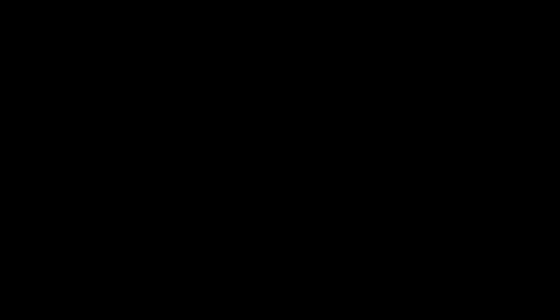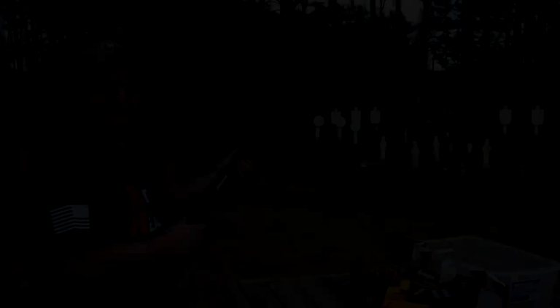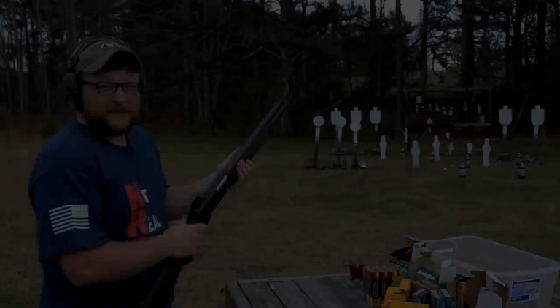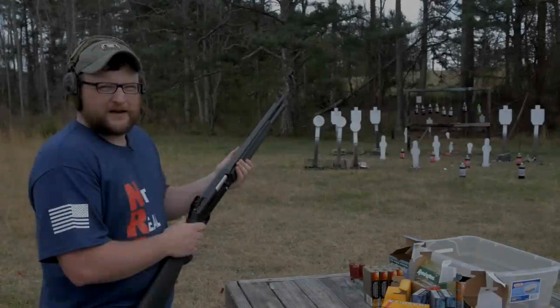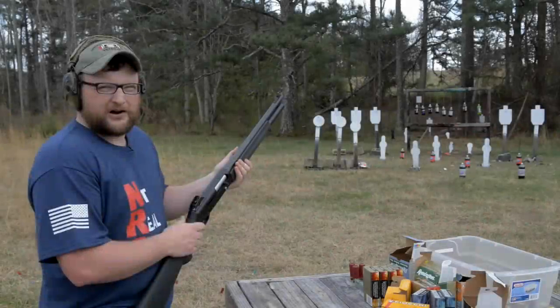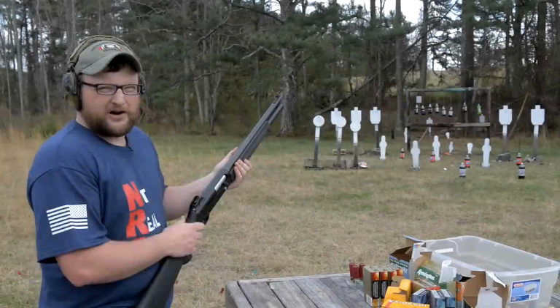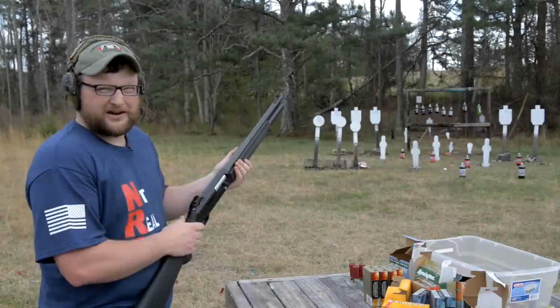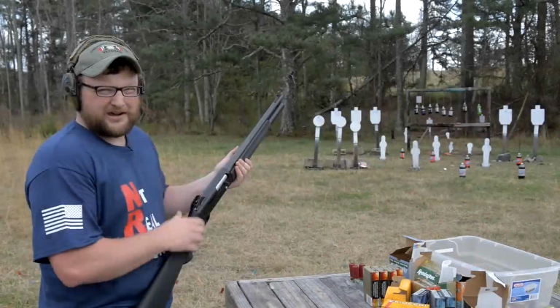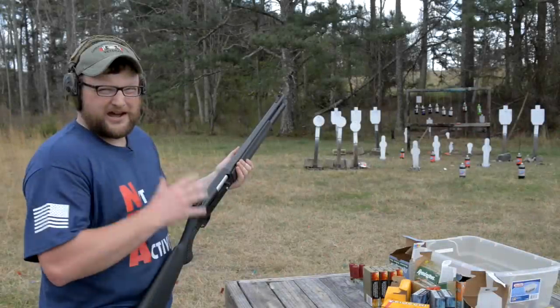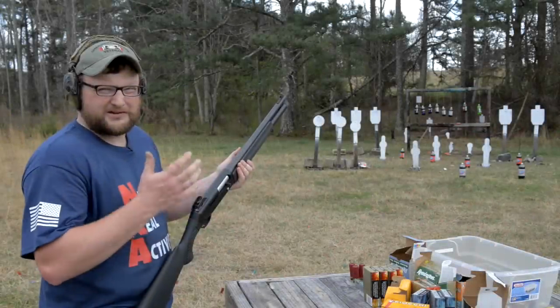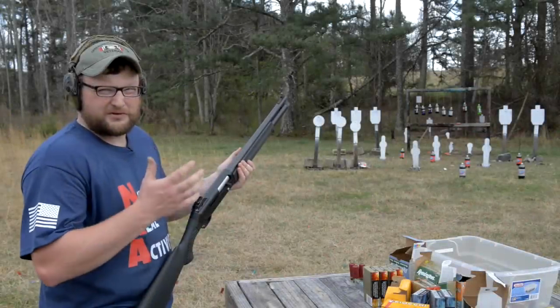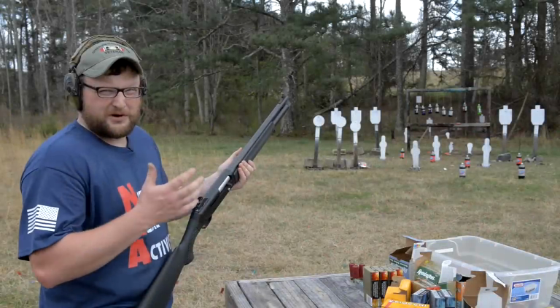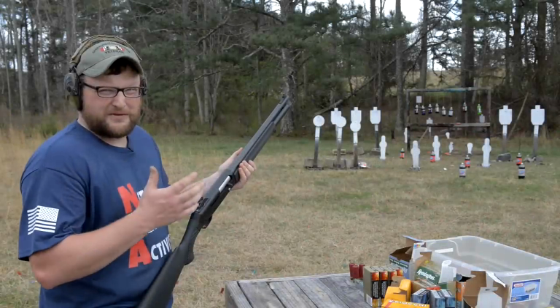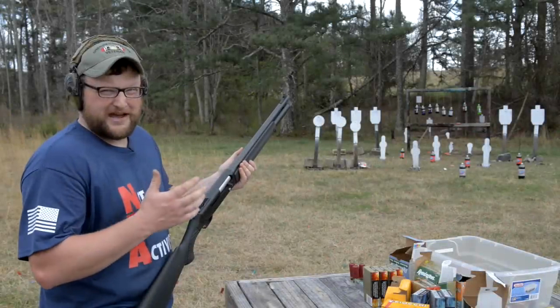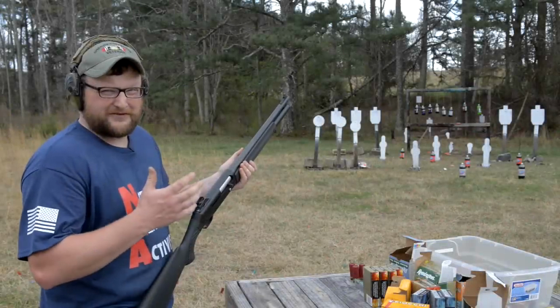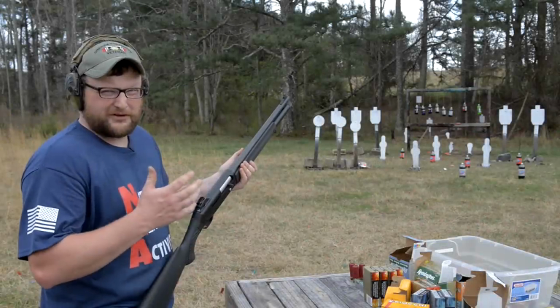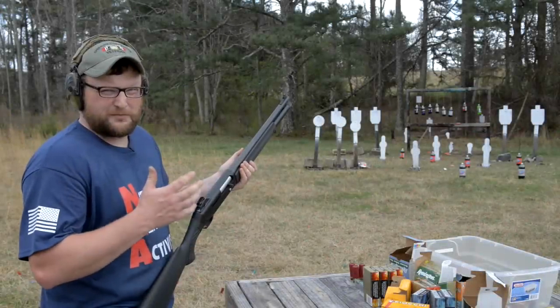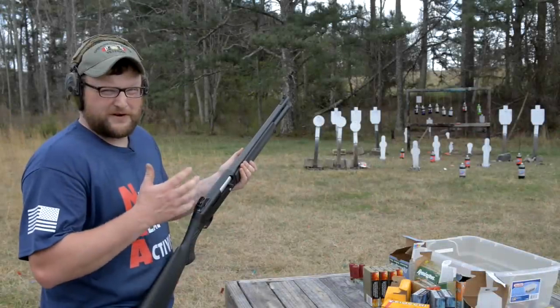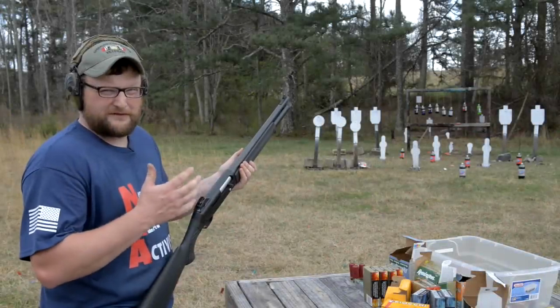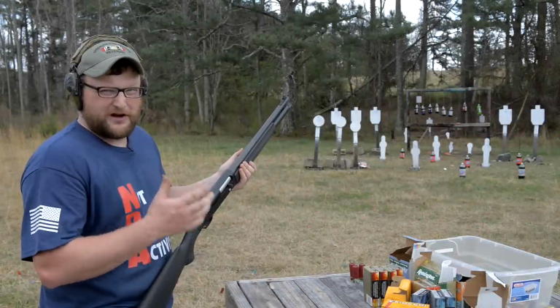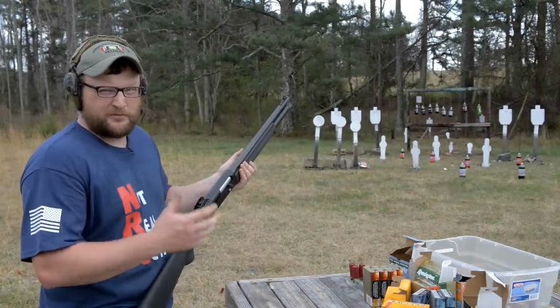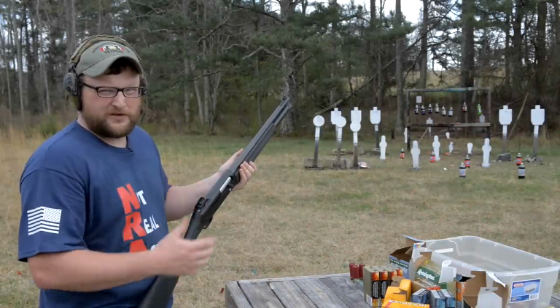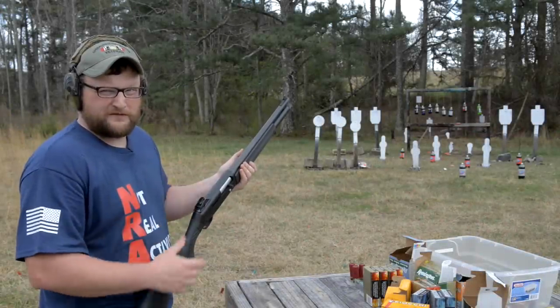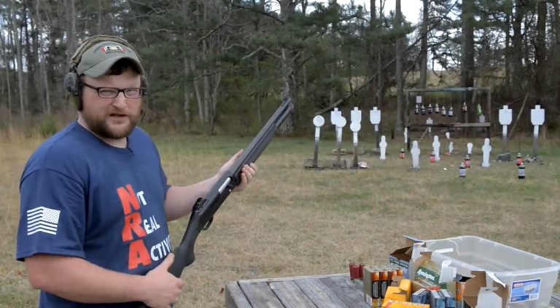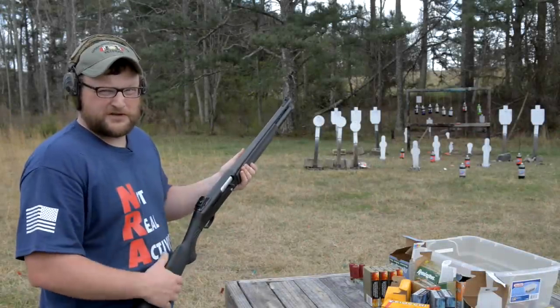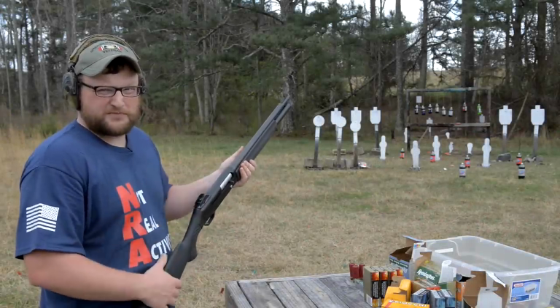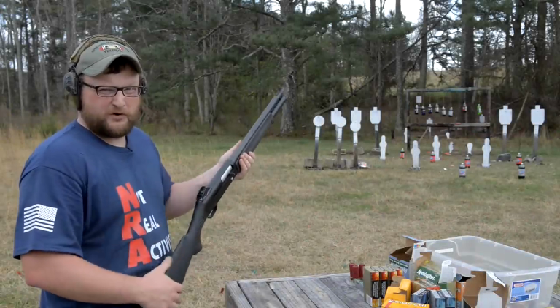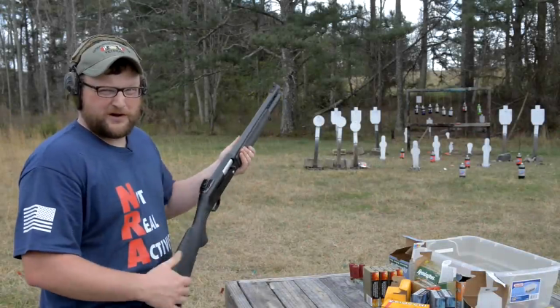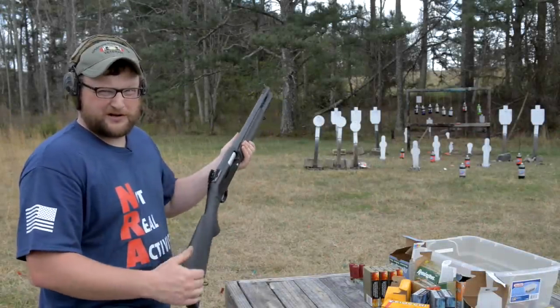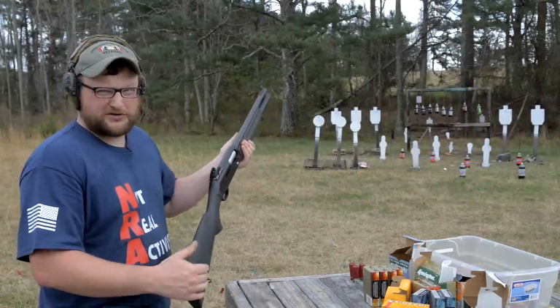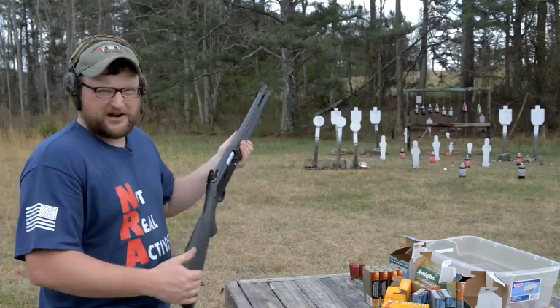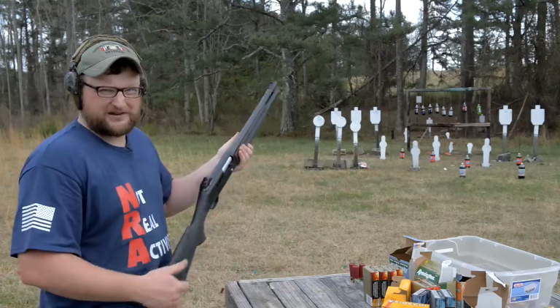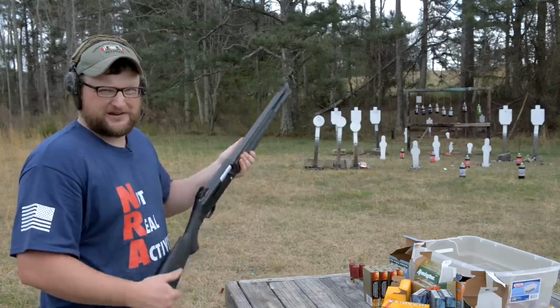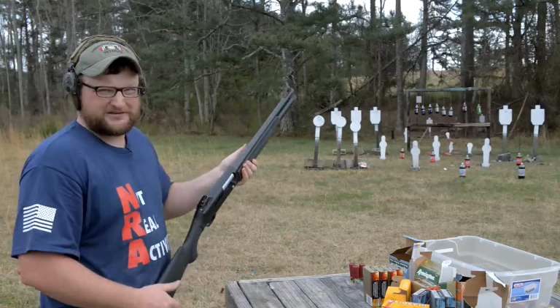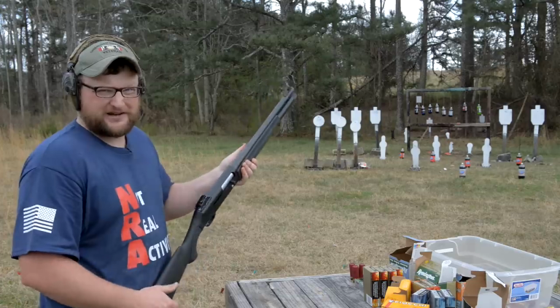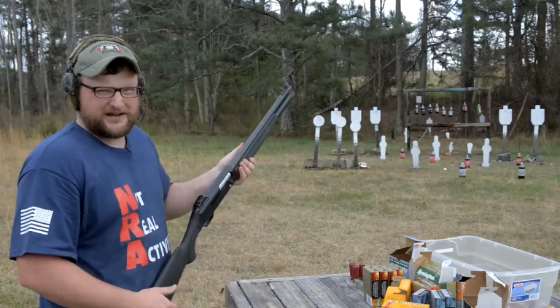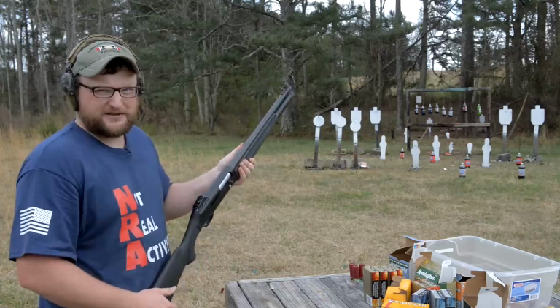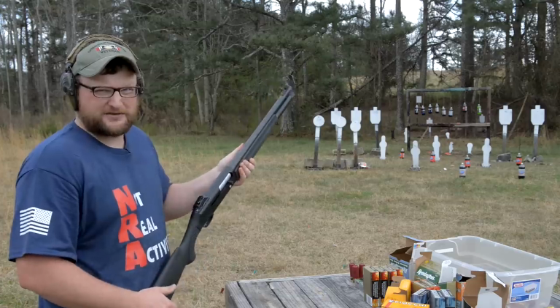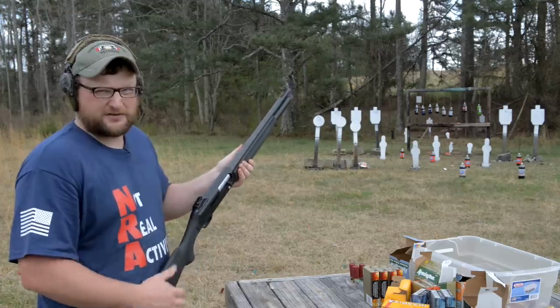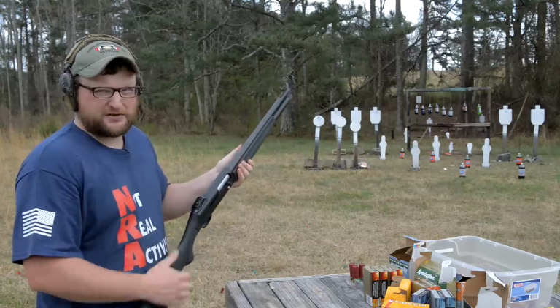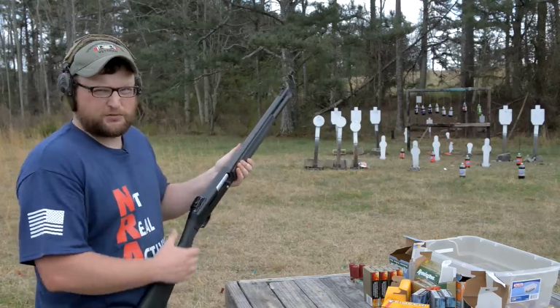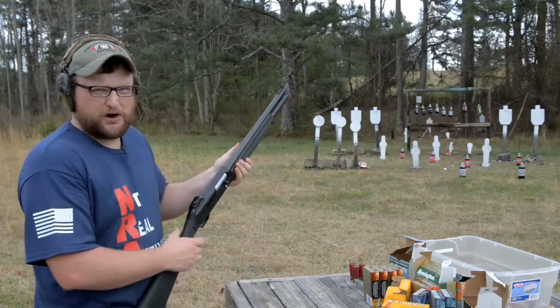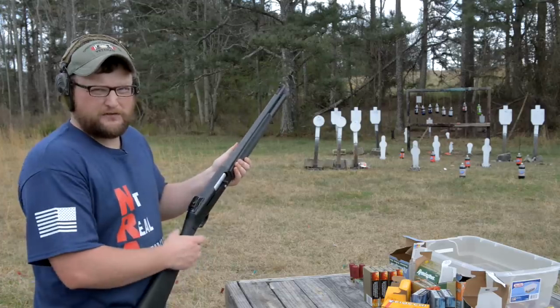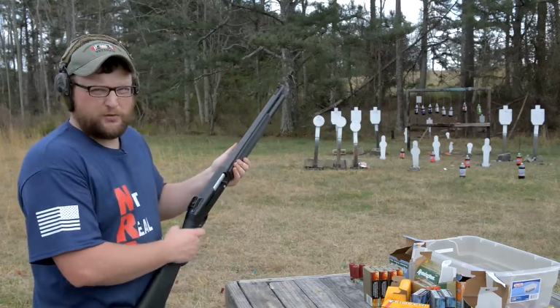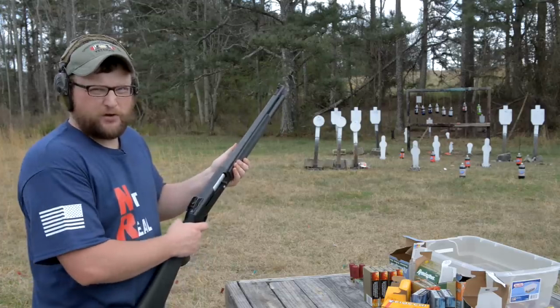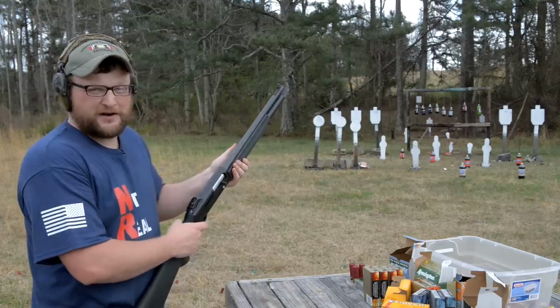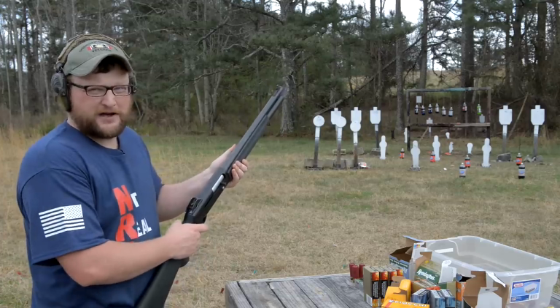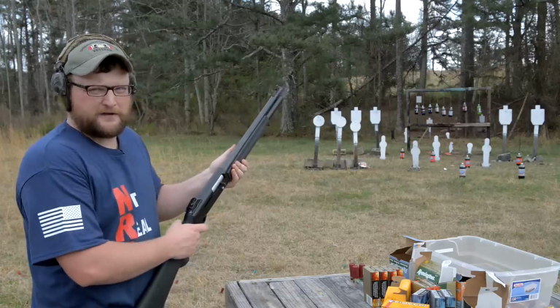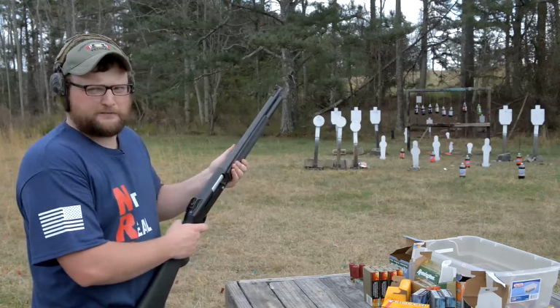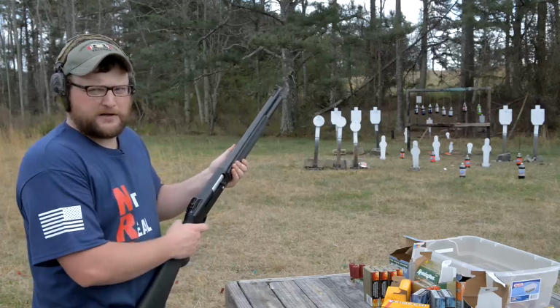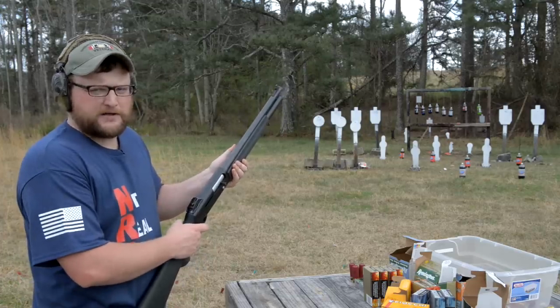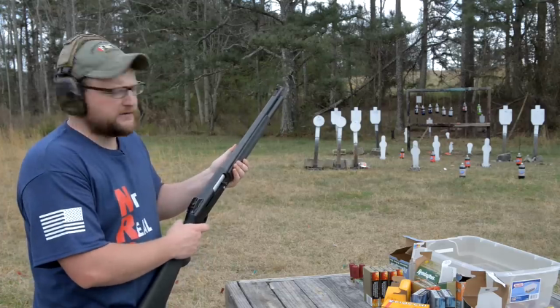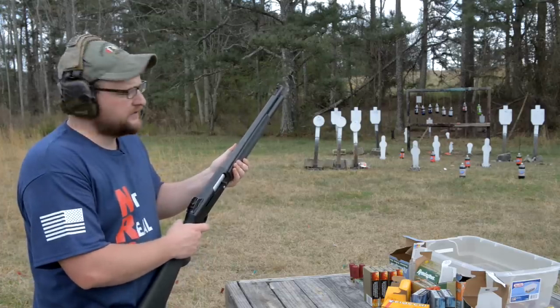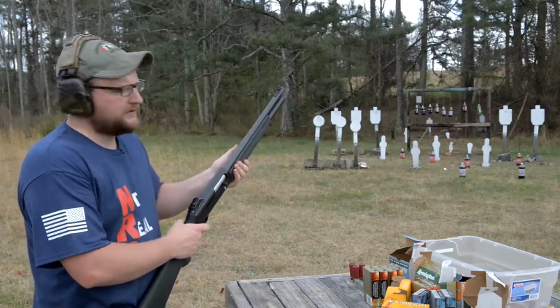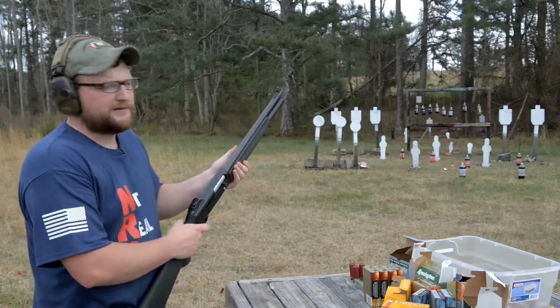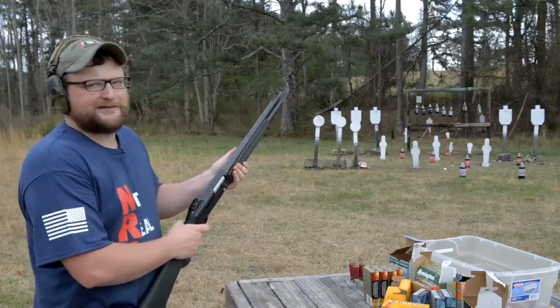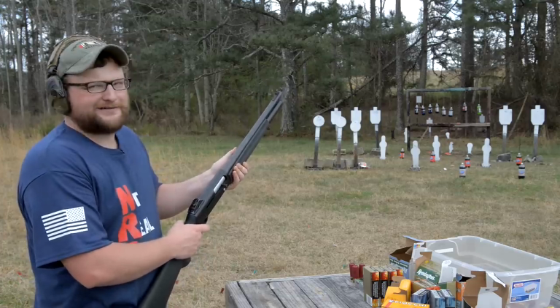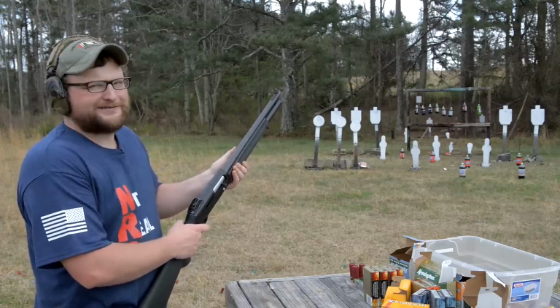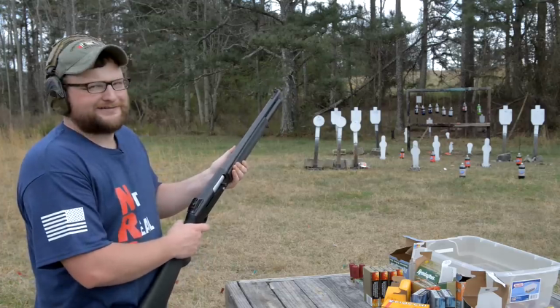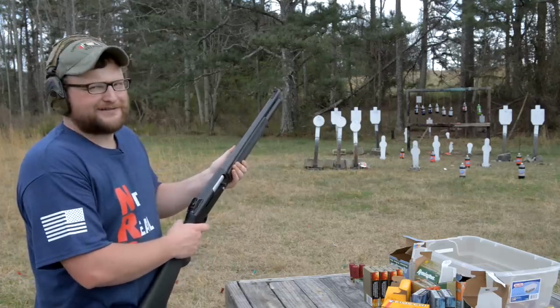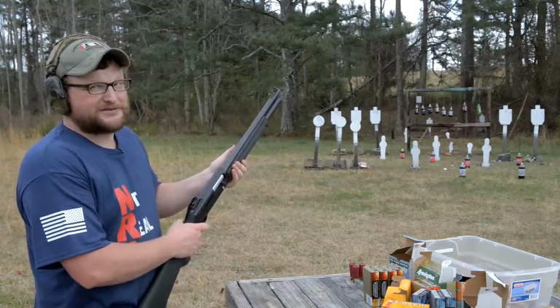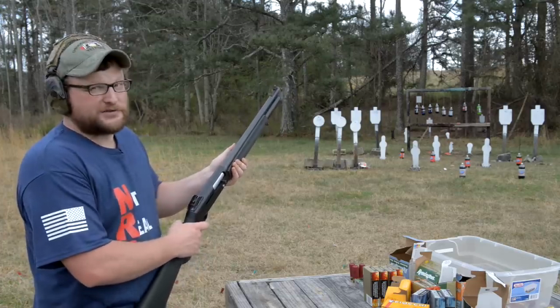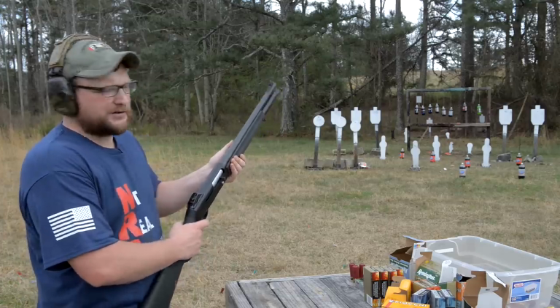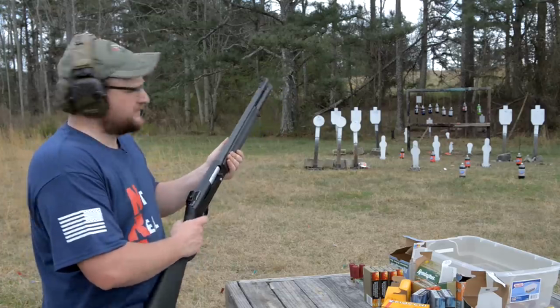Alright guys, we're going to be having a little bit of fun with a vintage Beretta shotgun today. This is a 1201 FP. Let's do it.